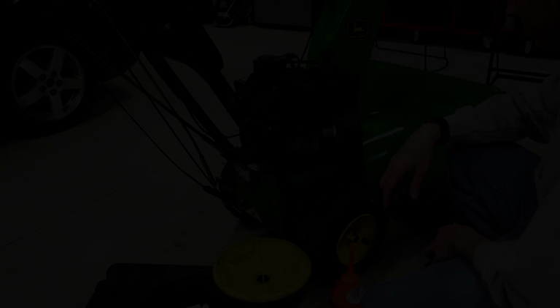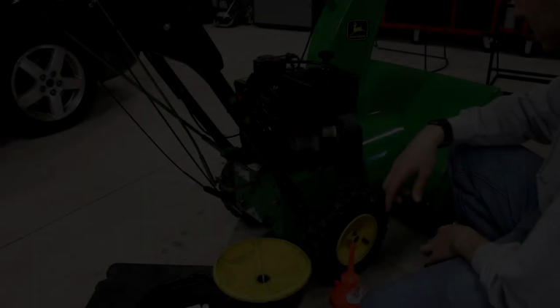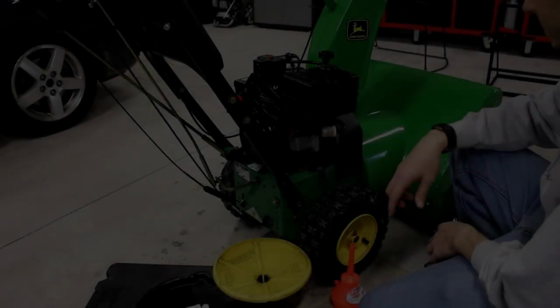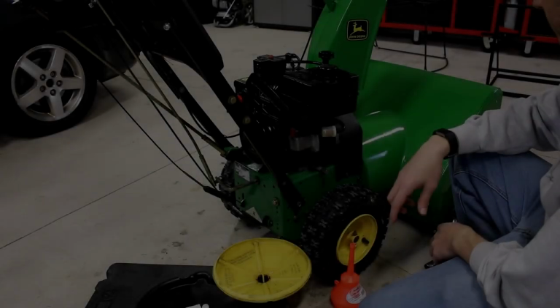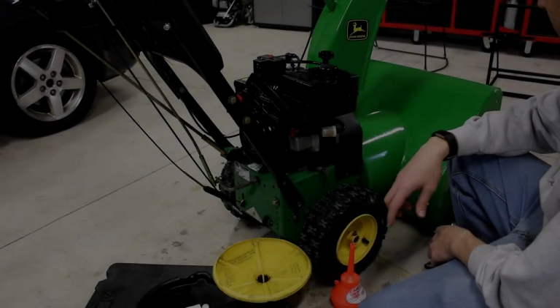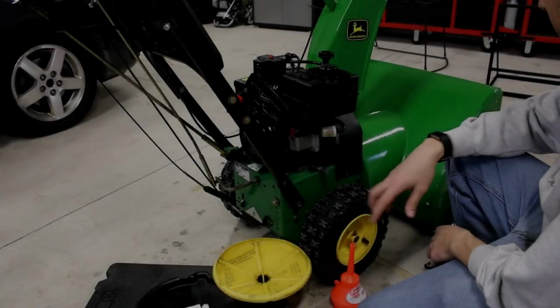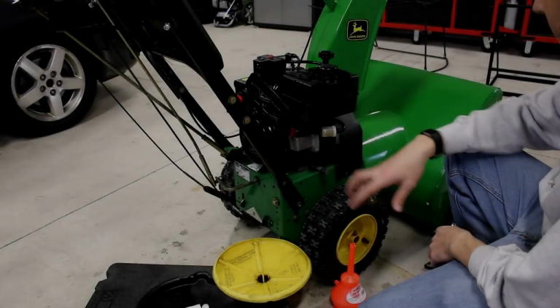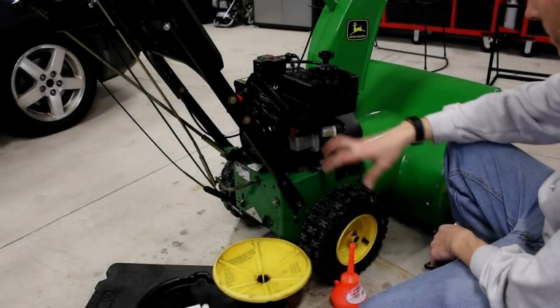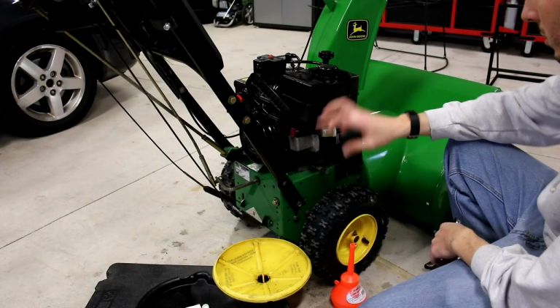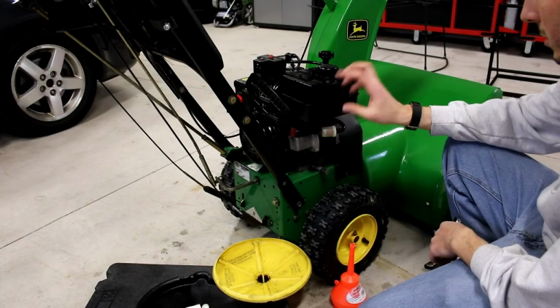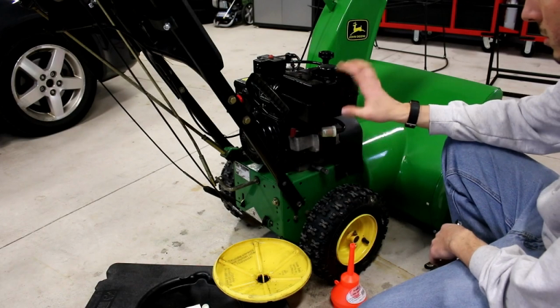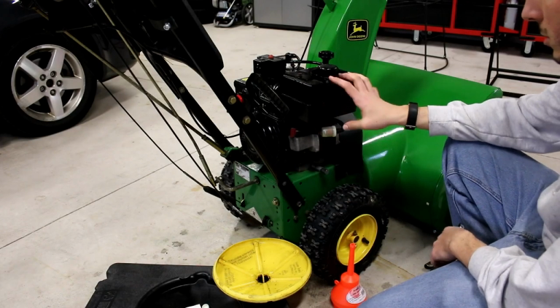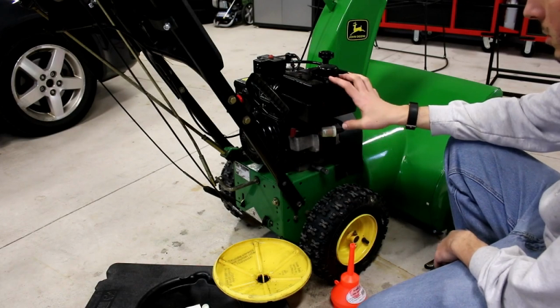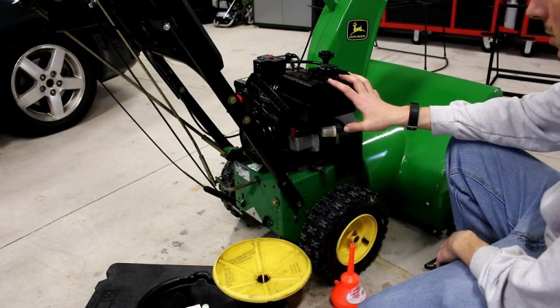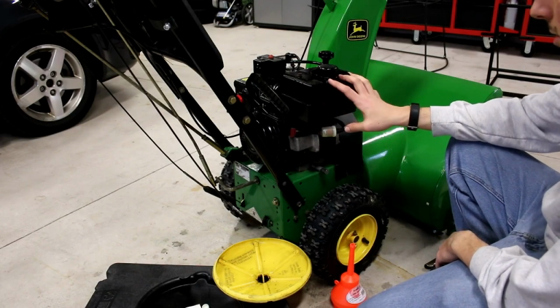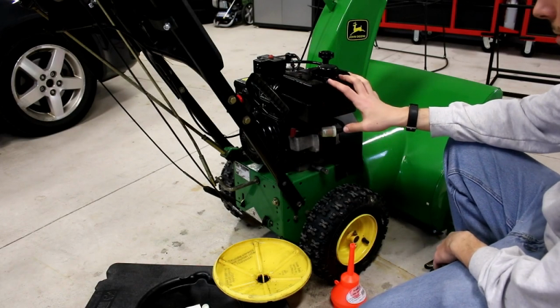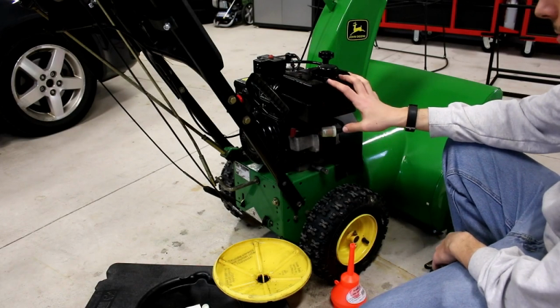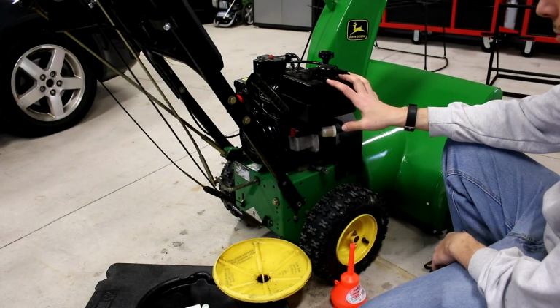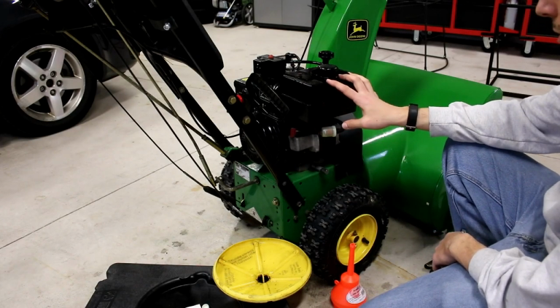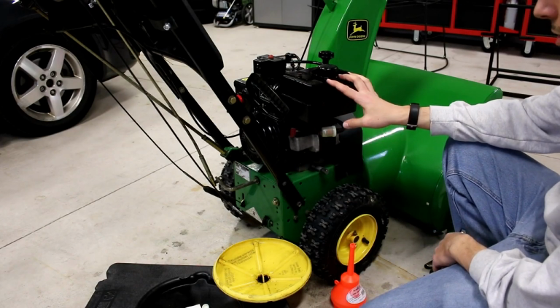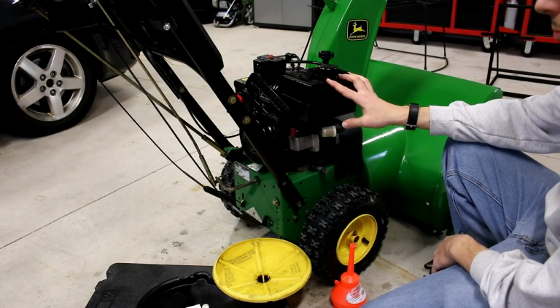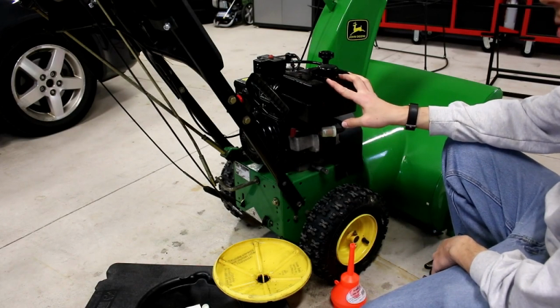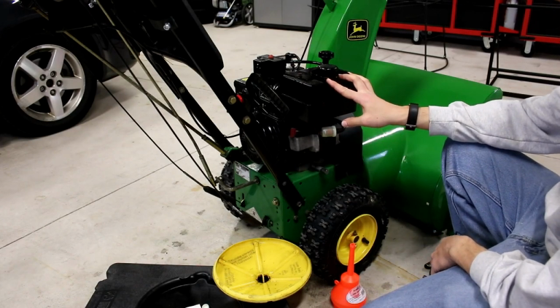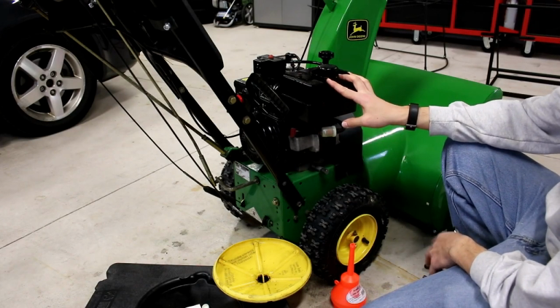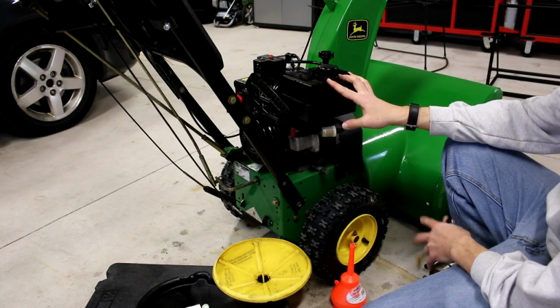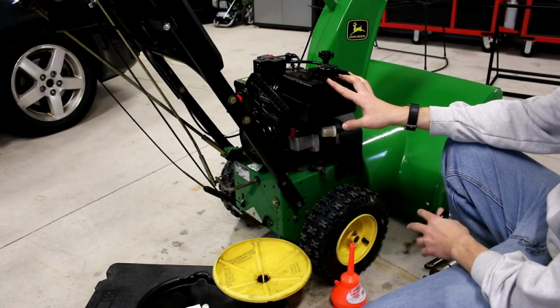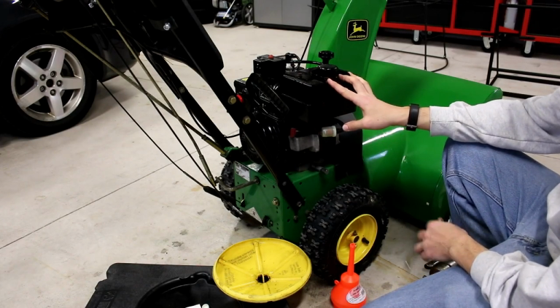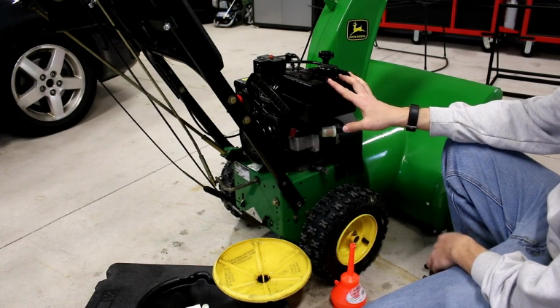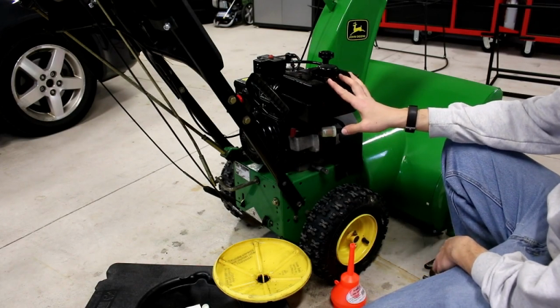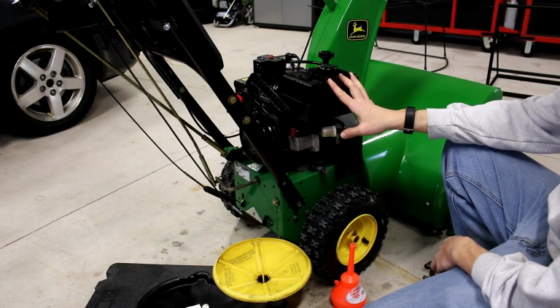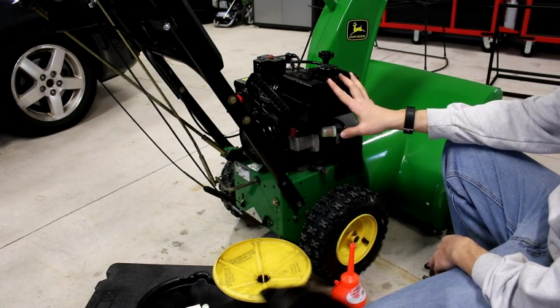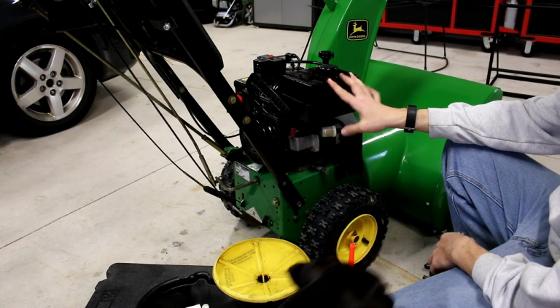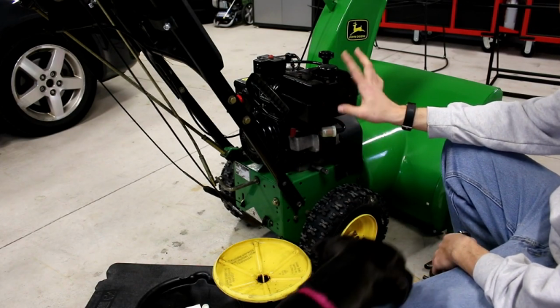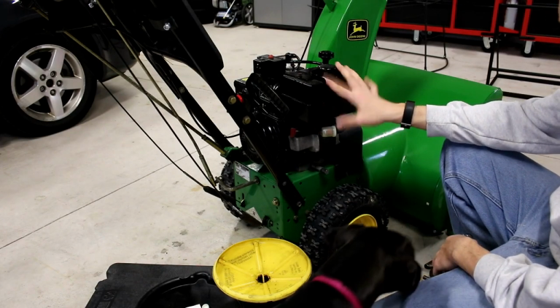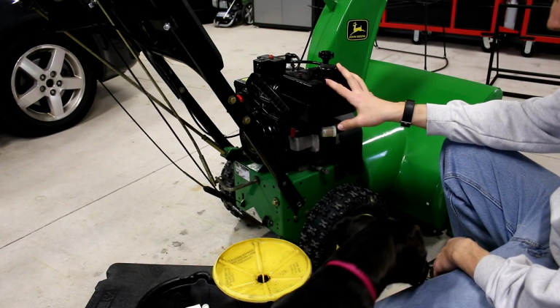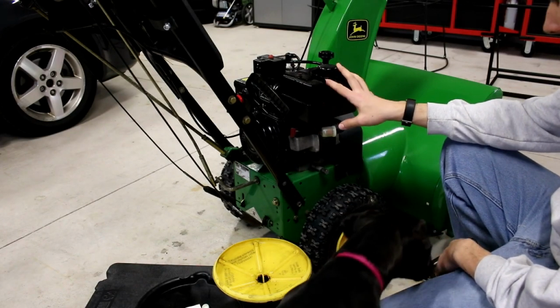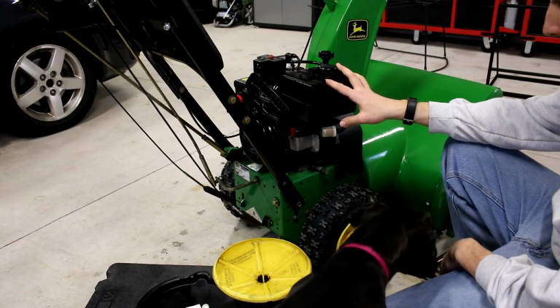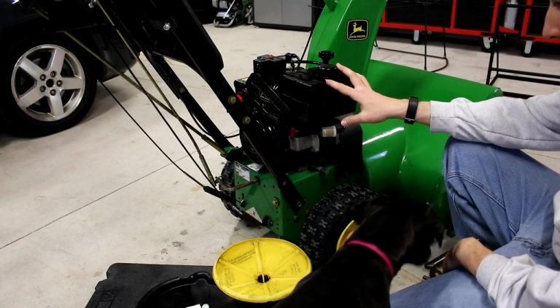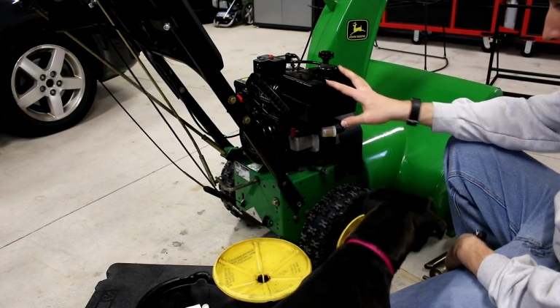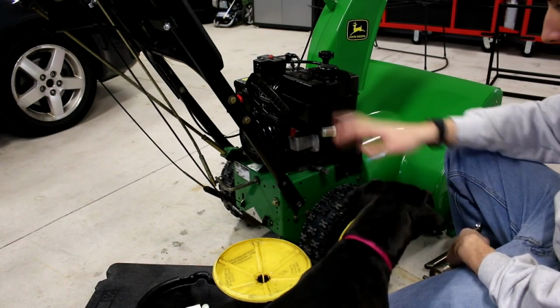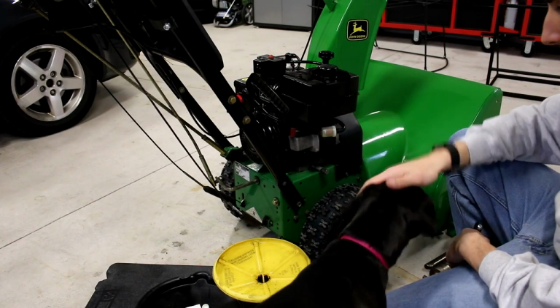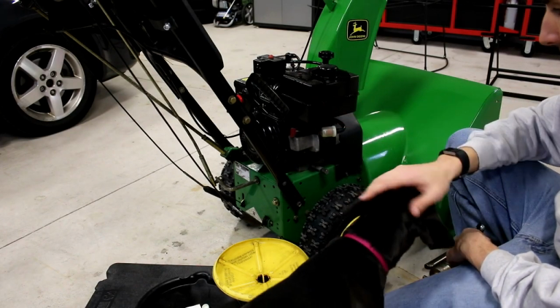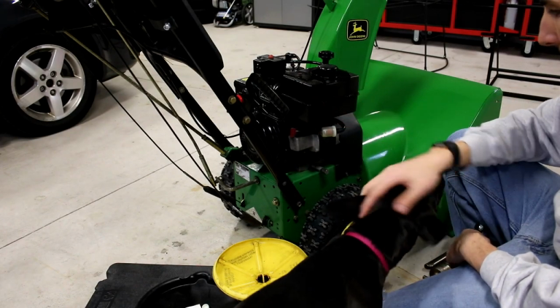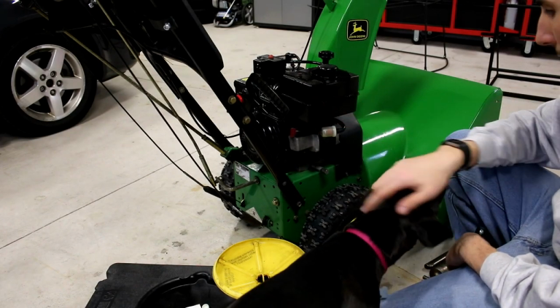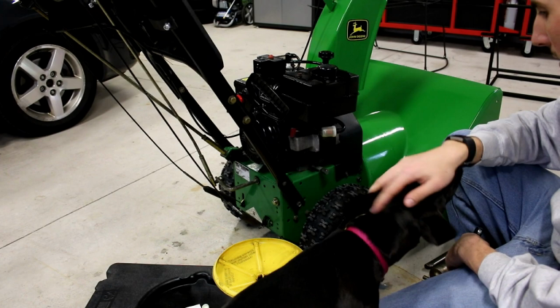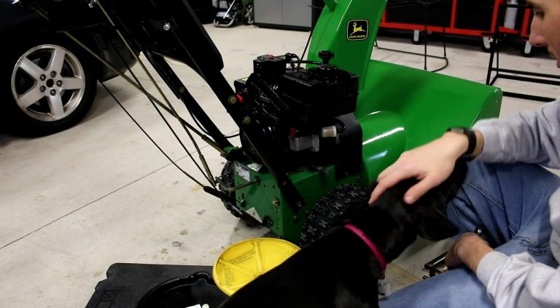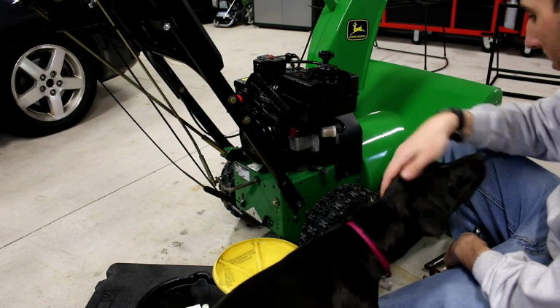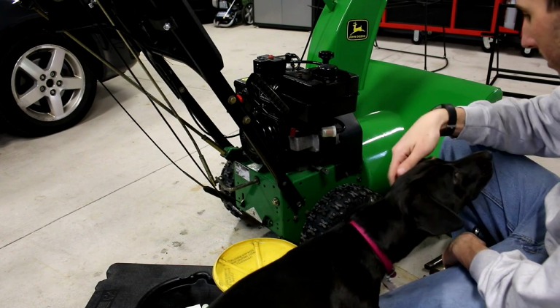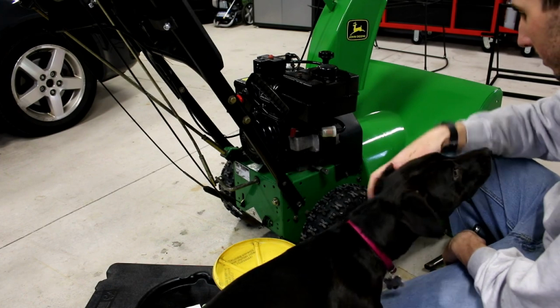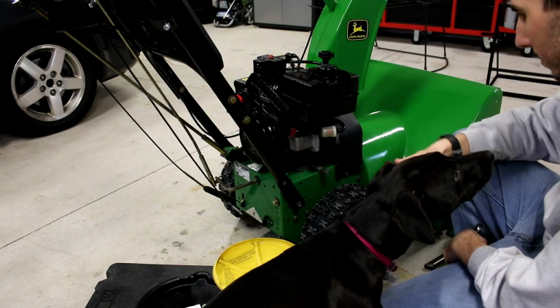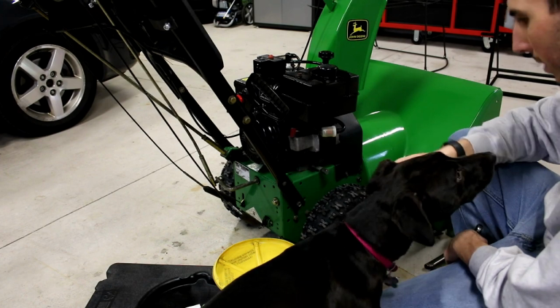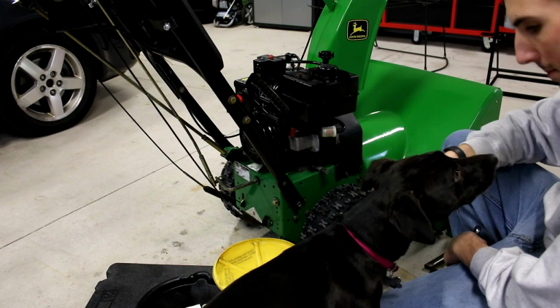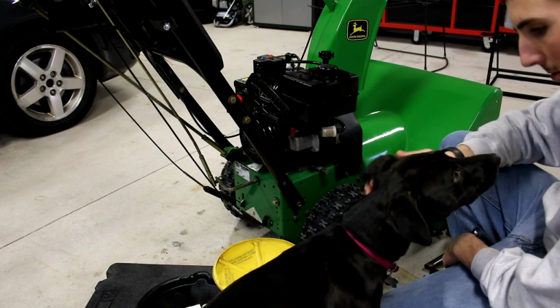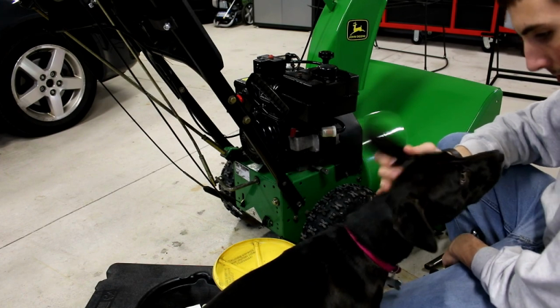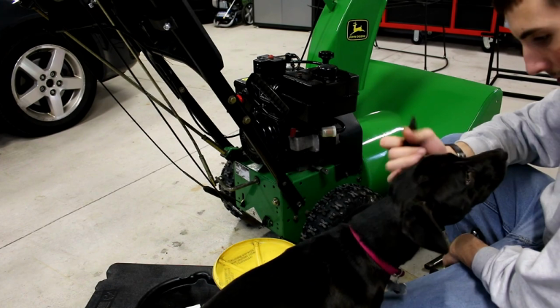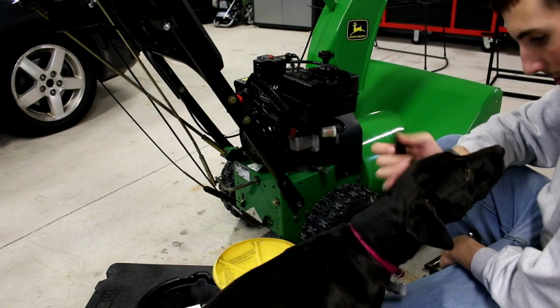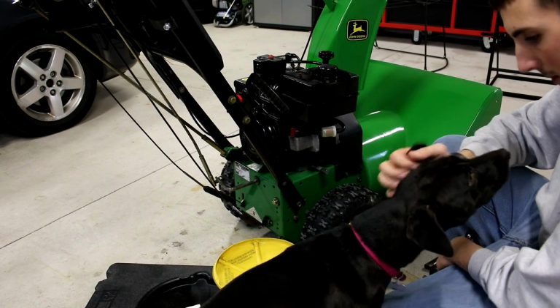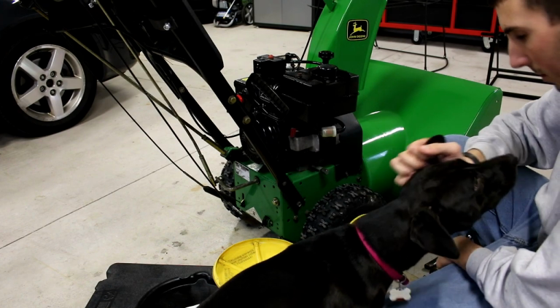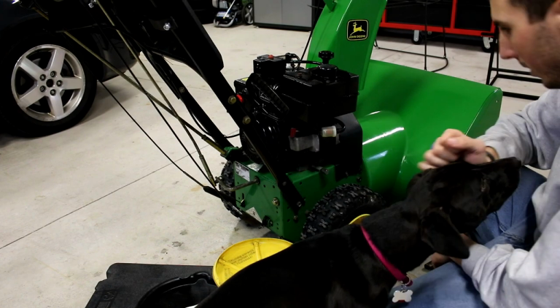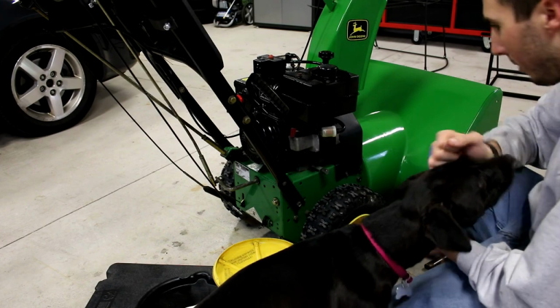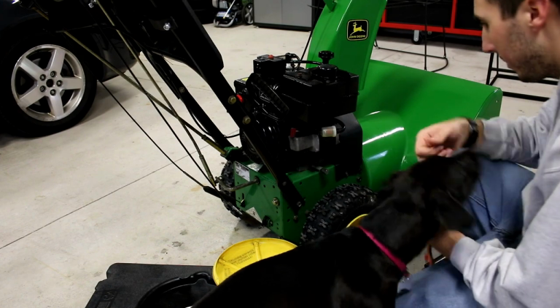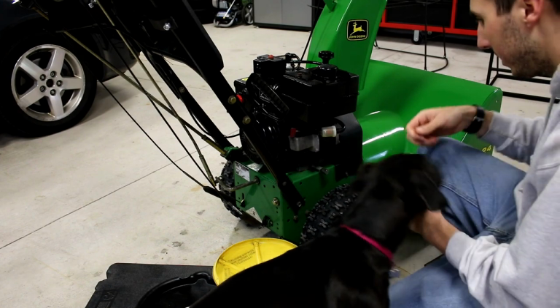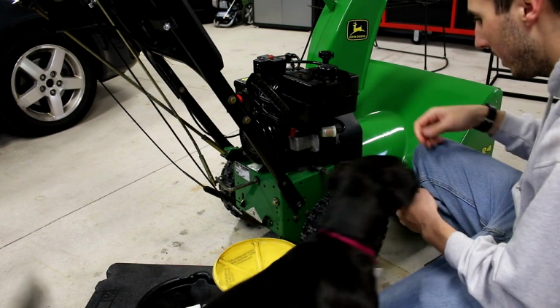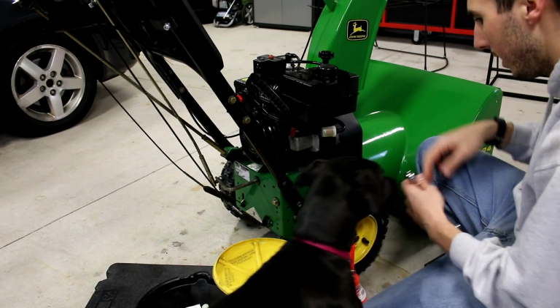I'm going to be going through winter prep for my John Deere TRS 24 snowblower with Piper, my little helper today.